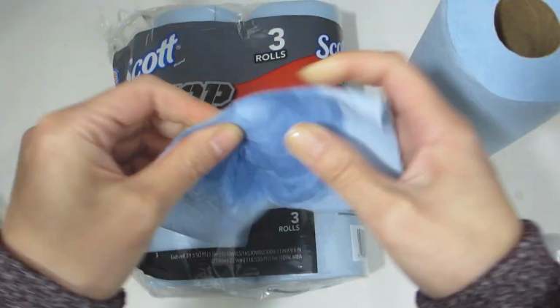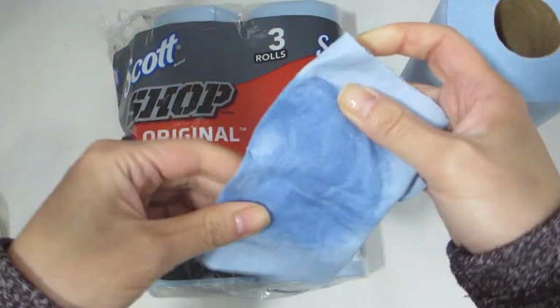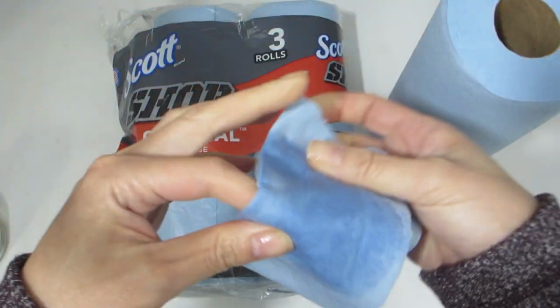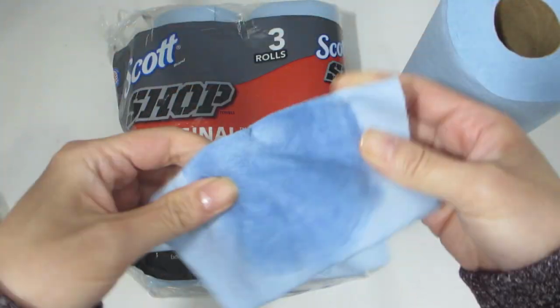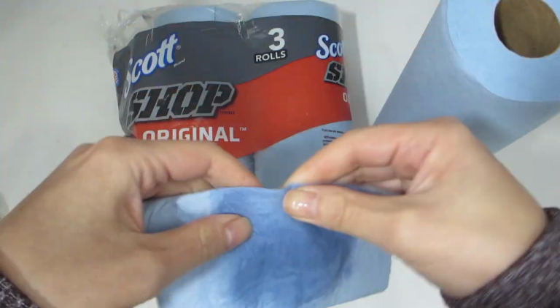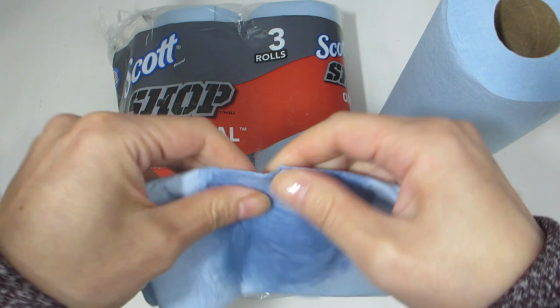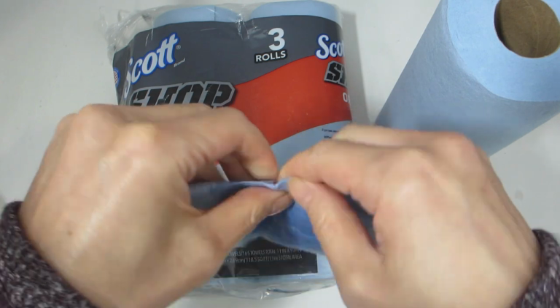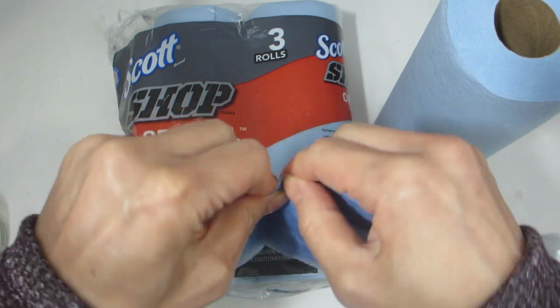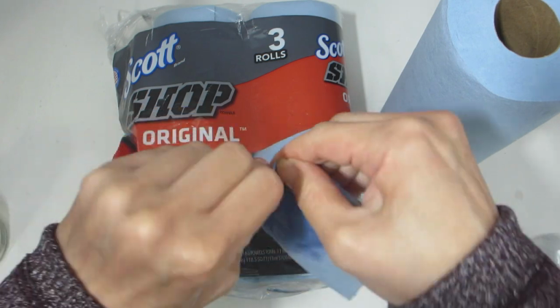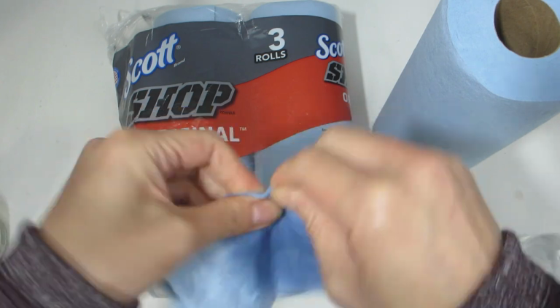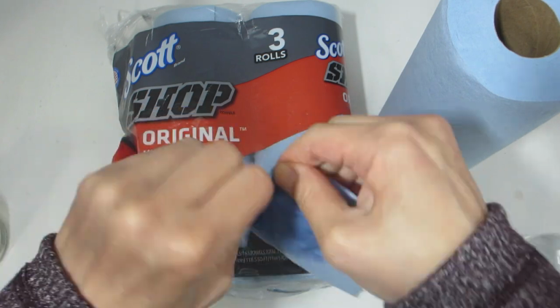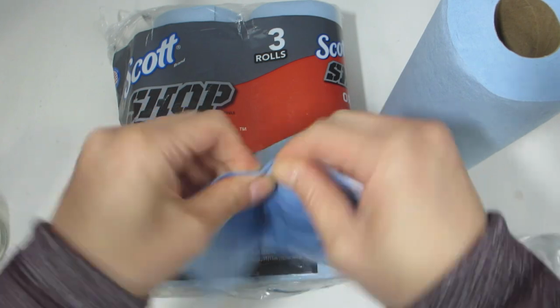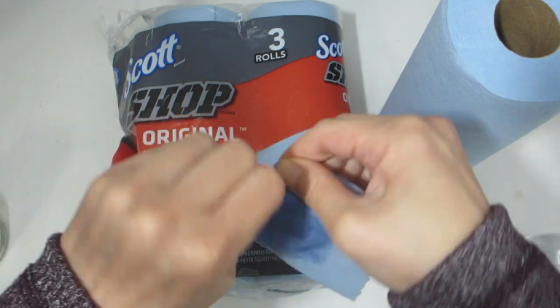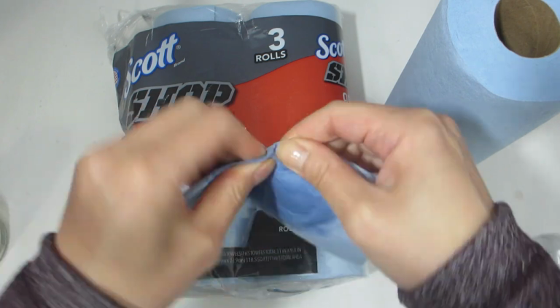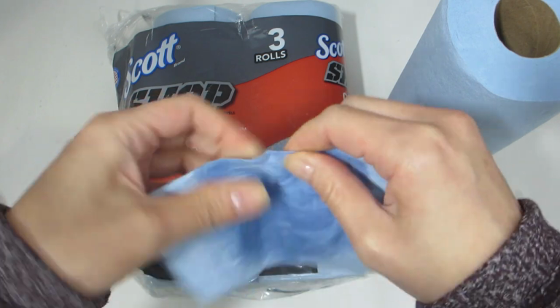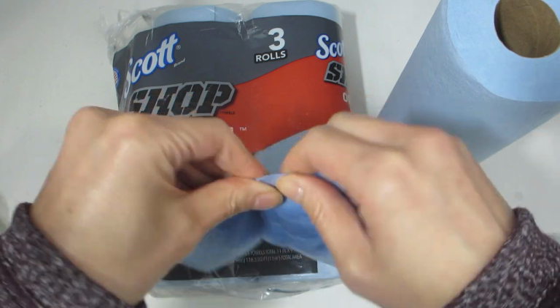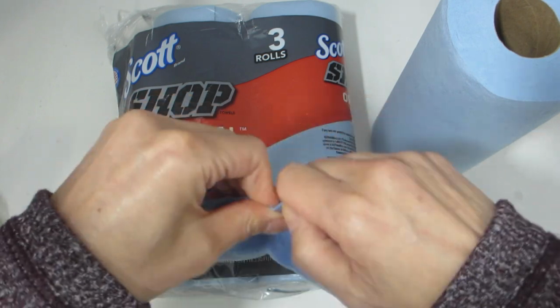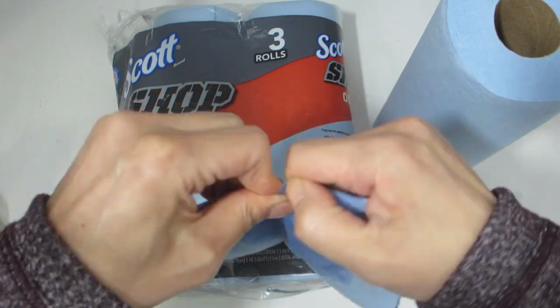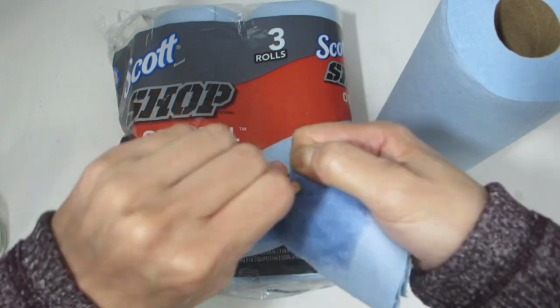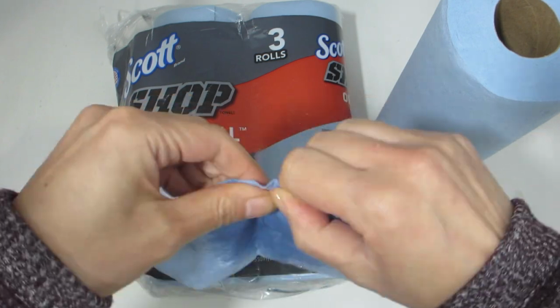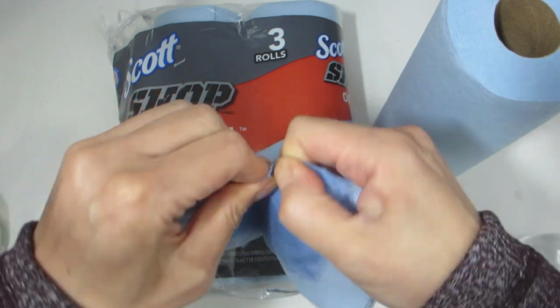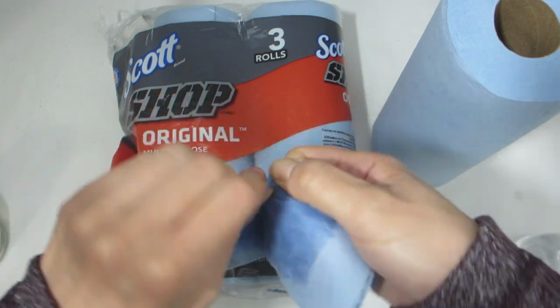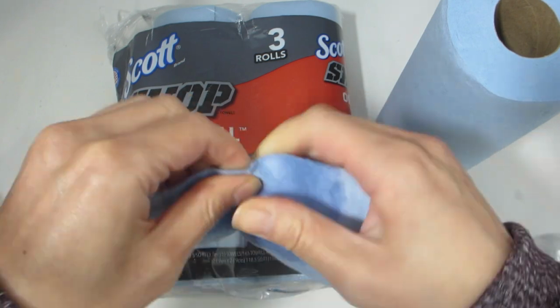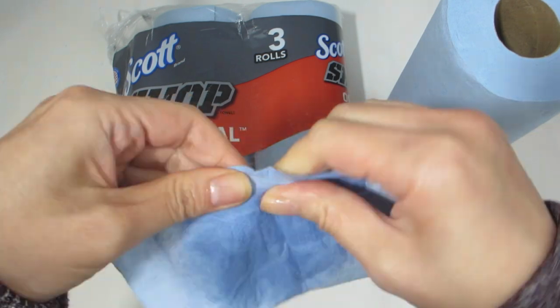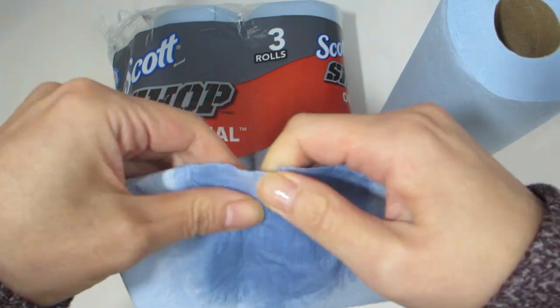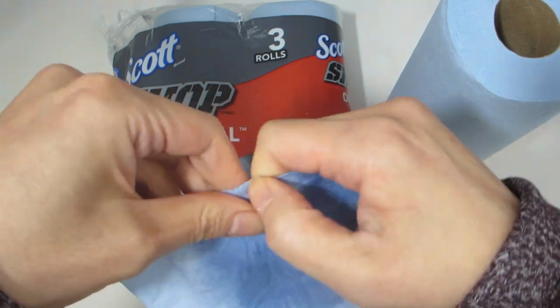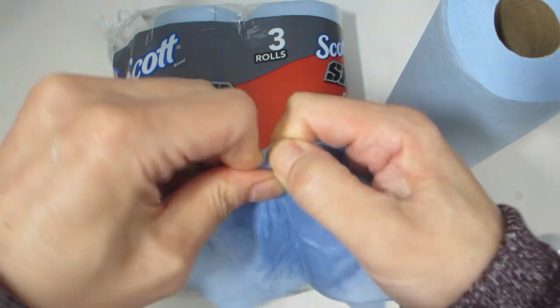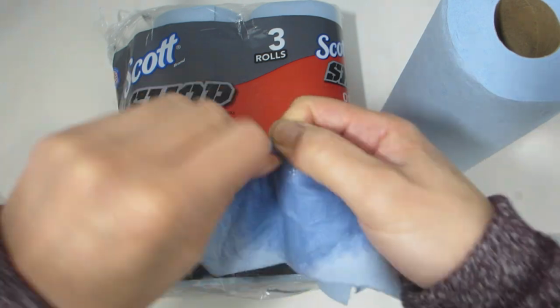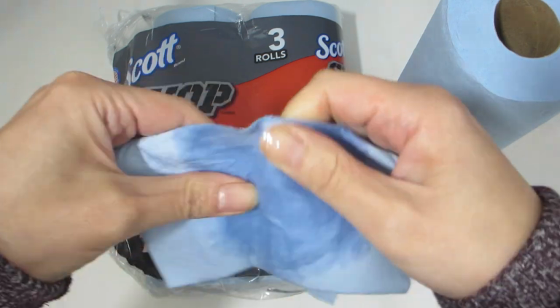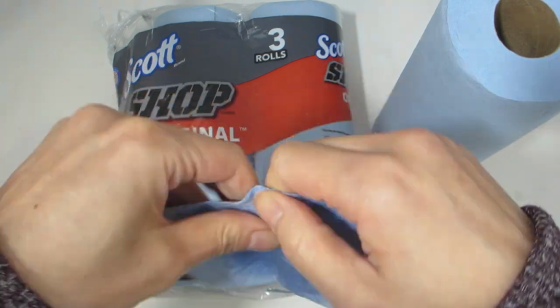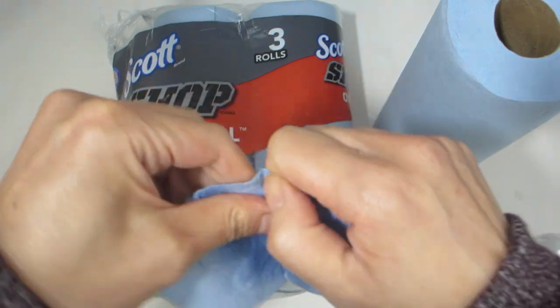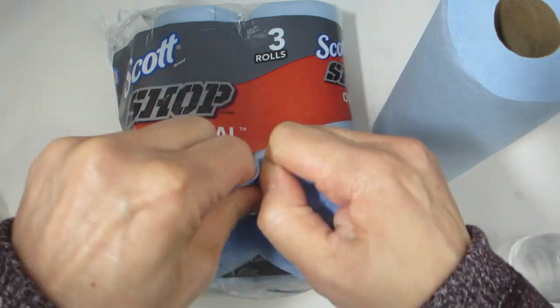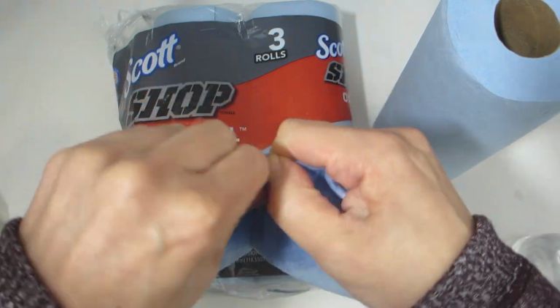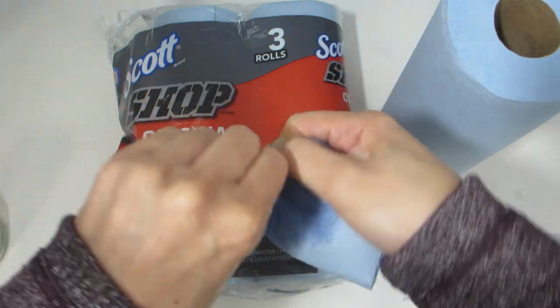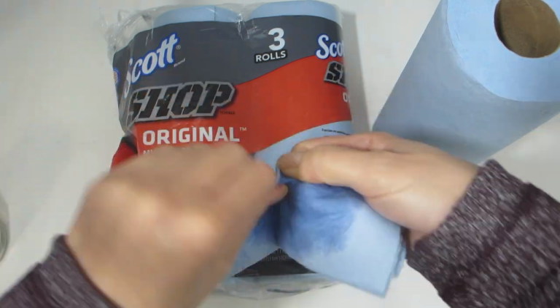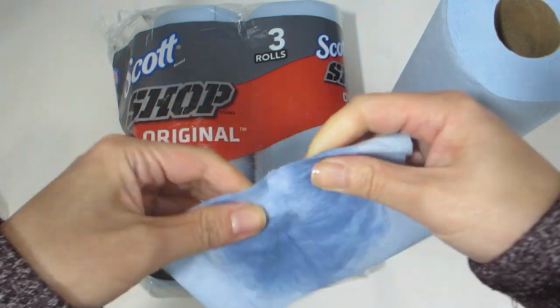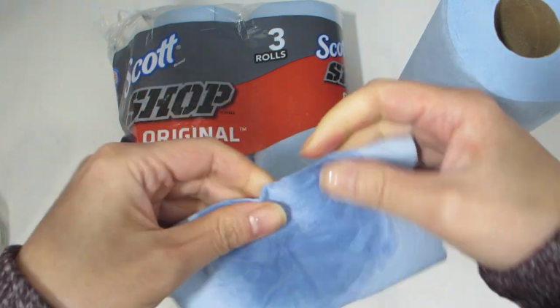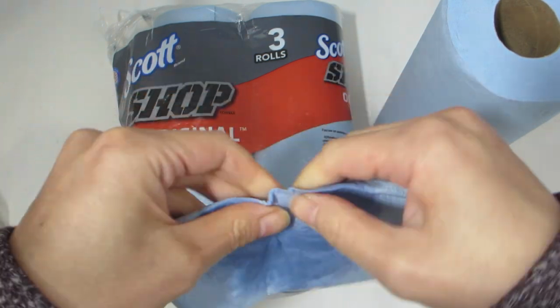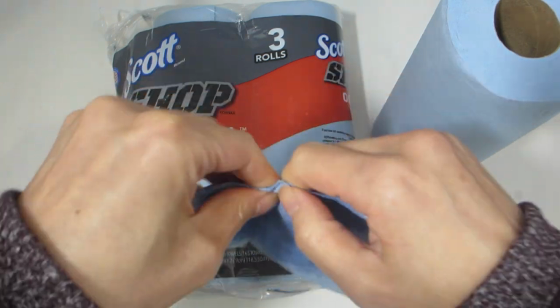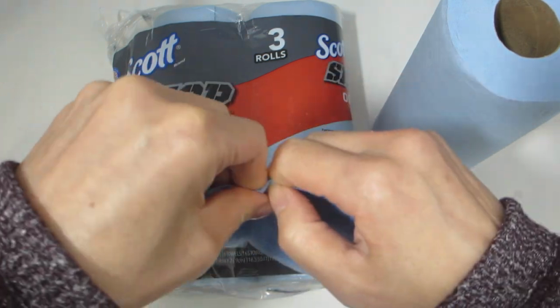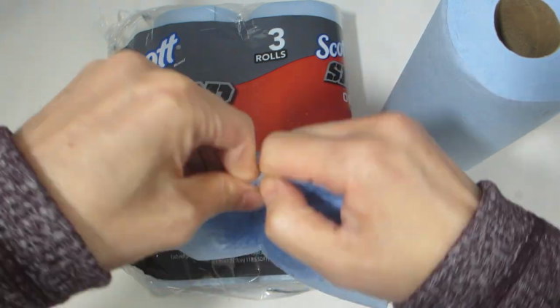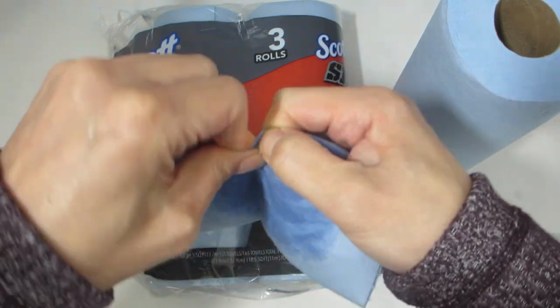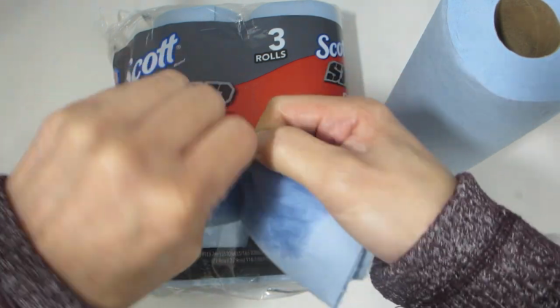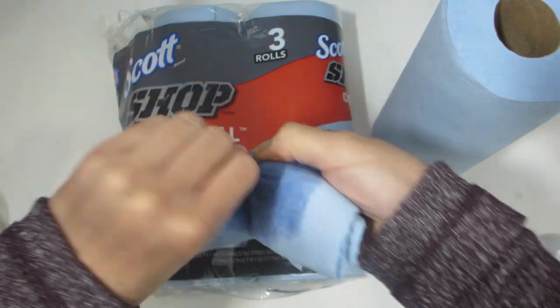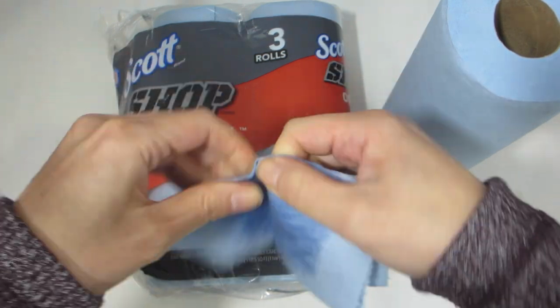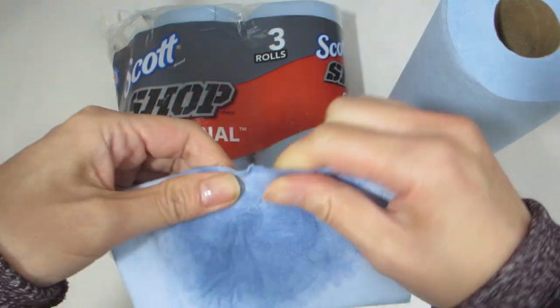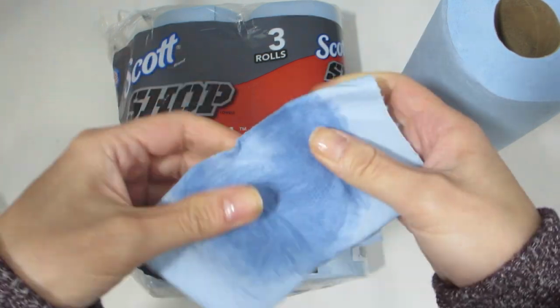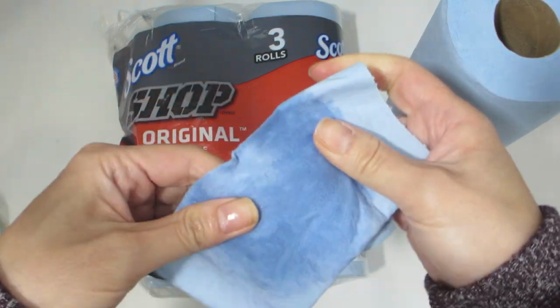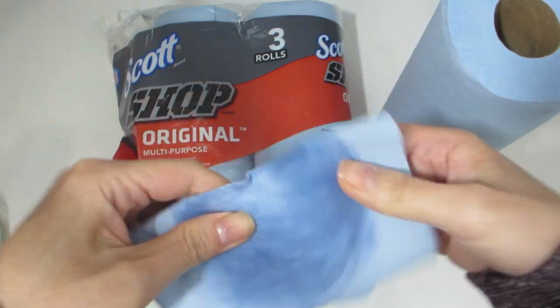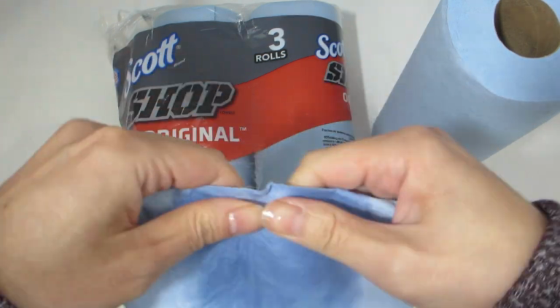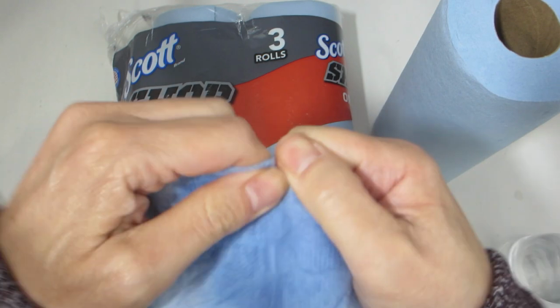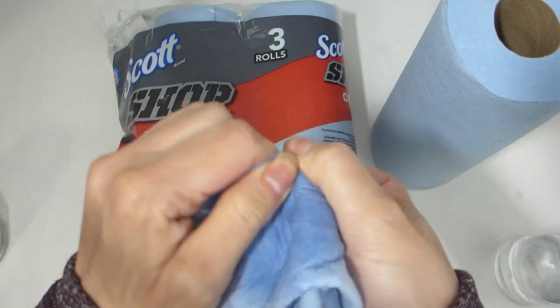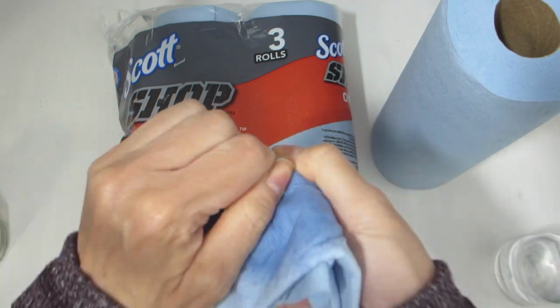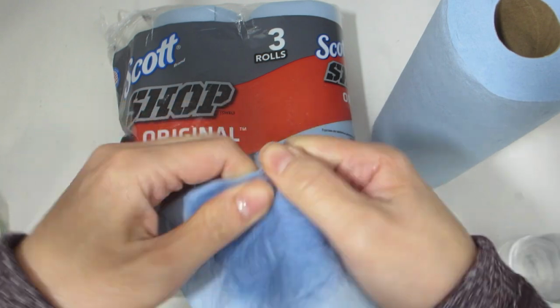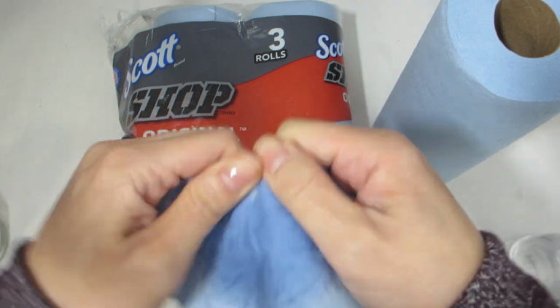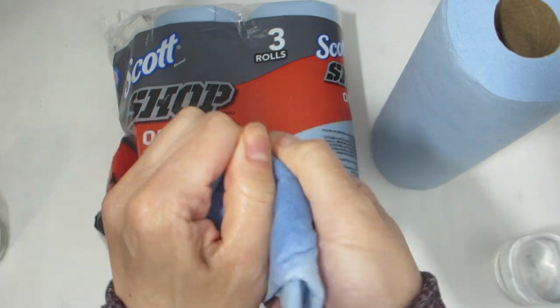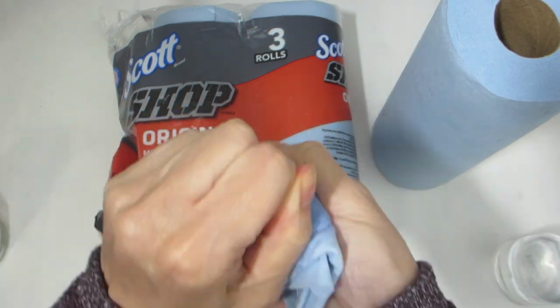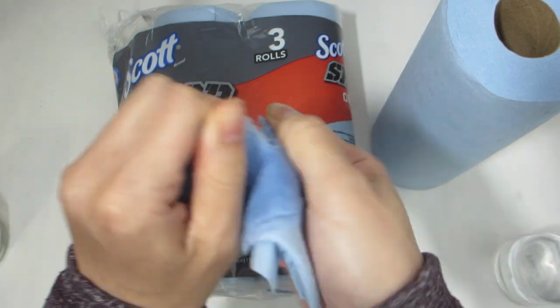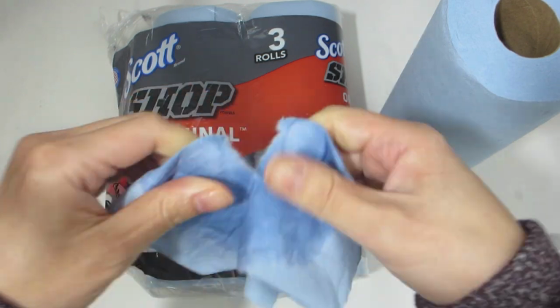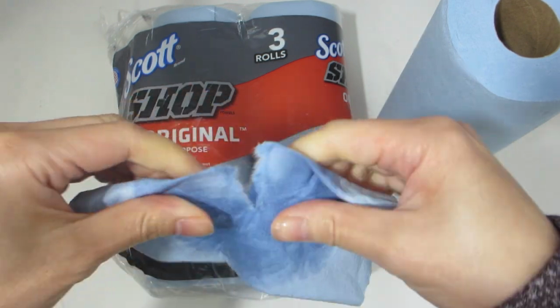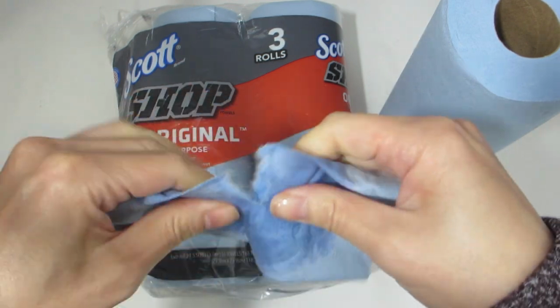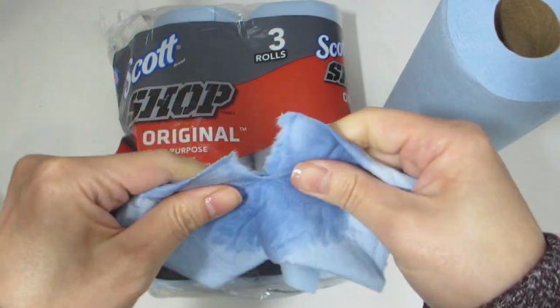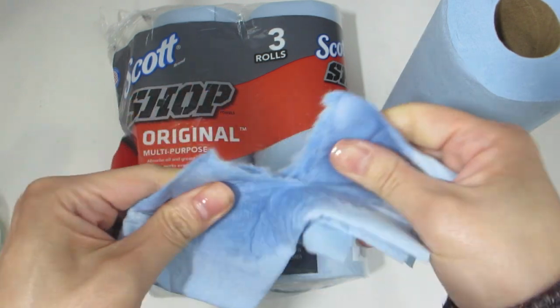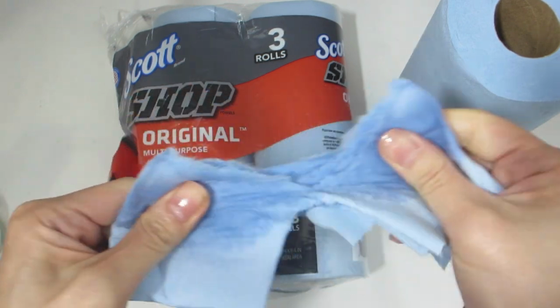I typically use these towels for wiping away excess fuel, for removing oil and grease stains, and cleaning the oven. I hope this helped.